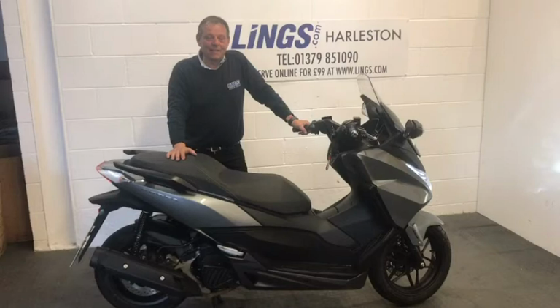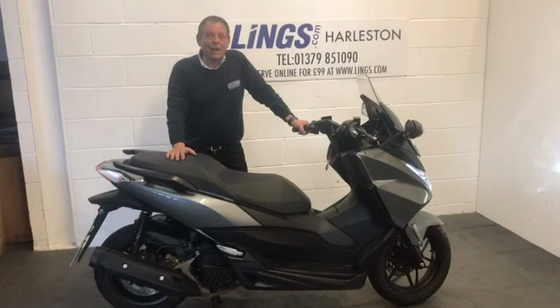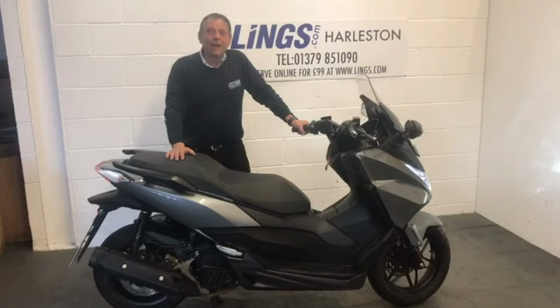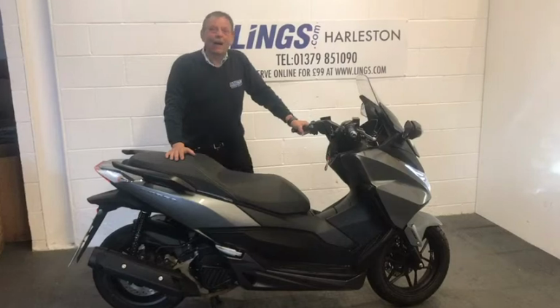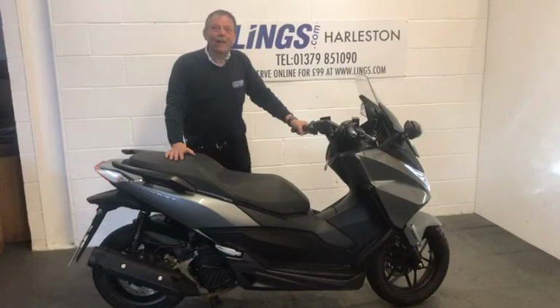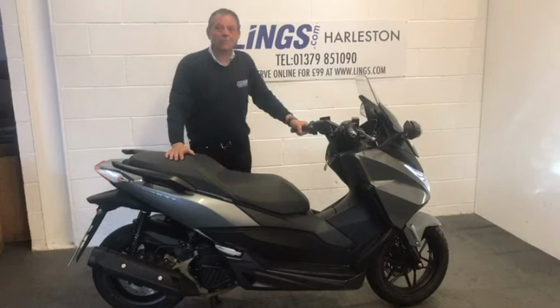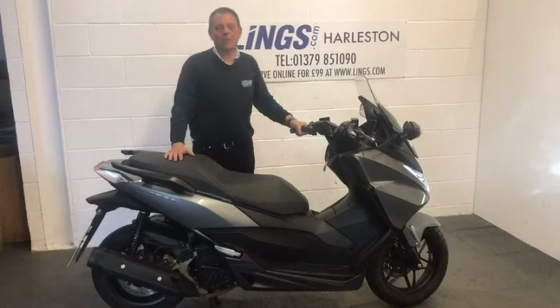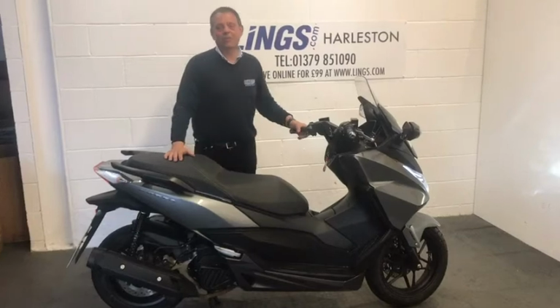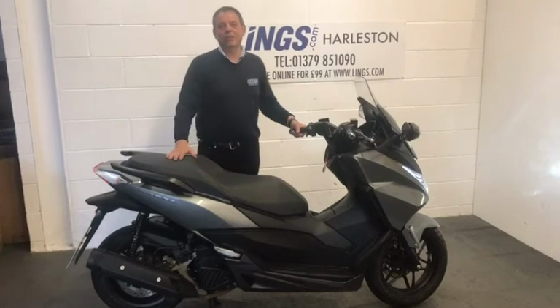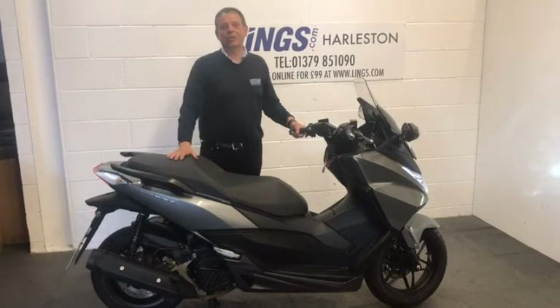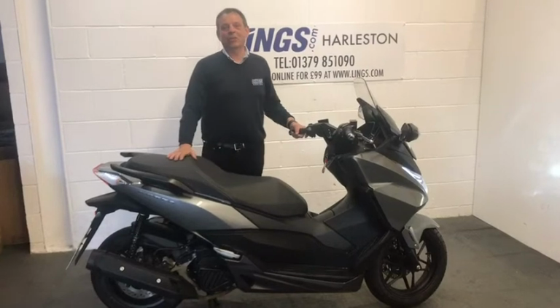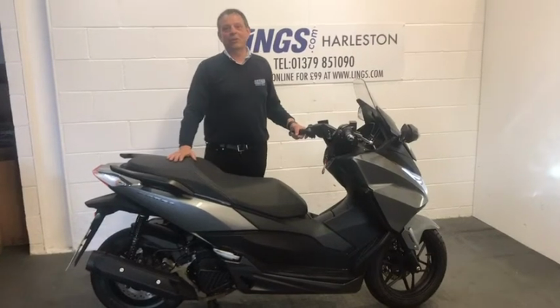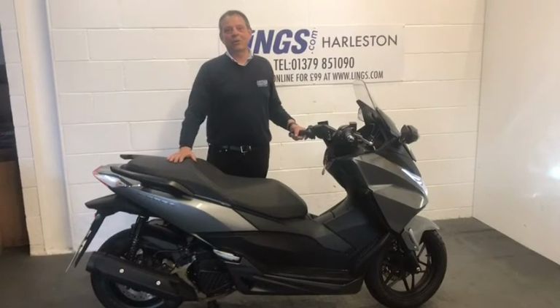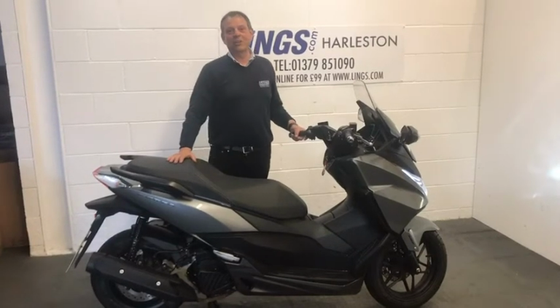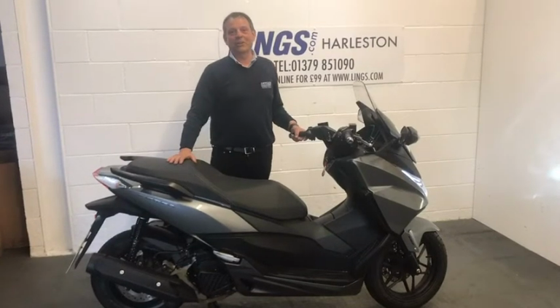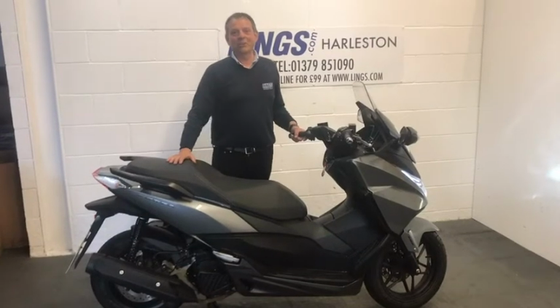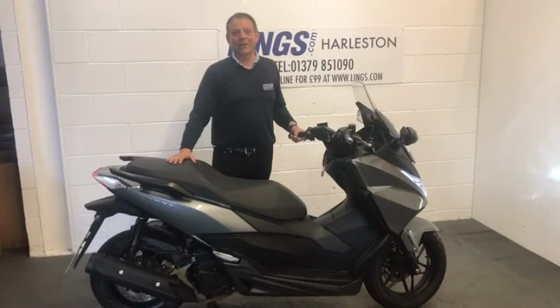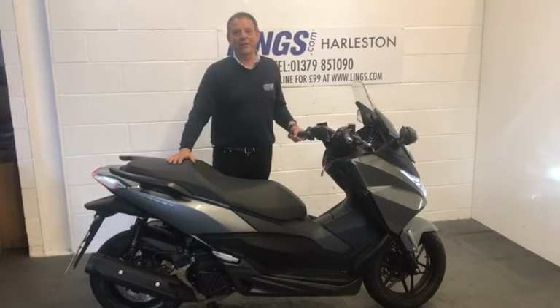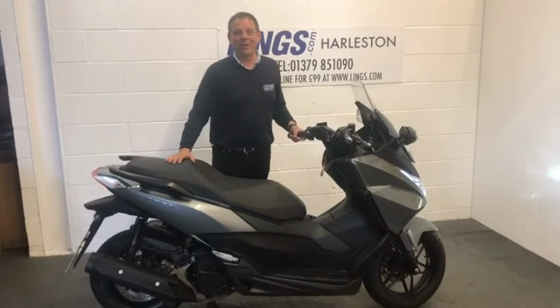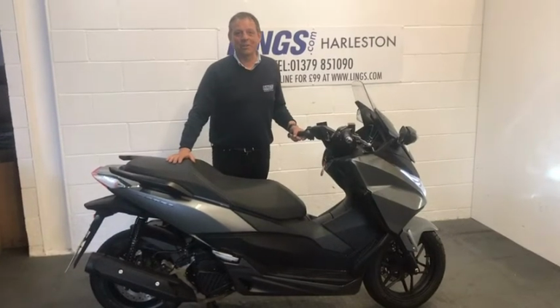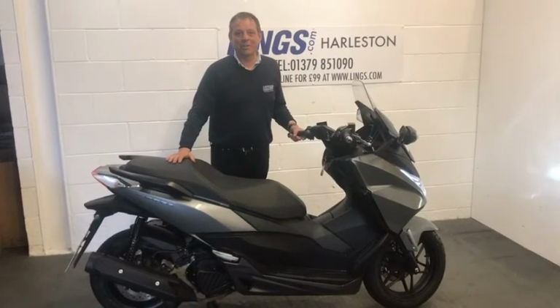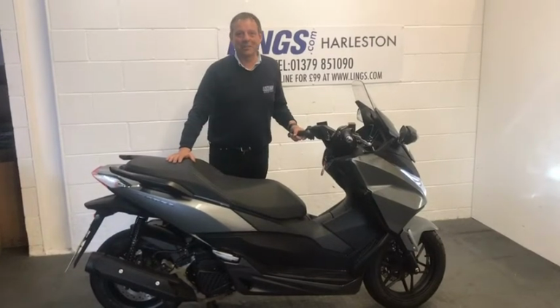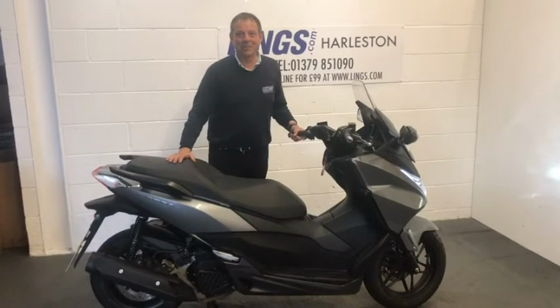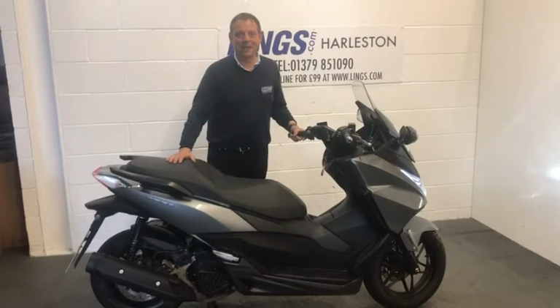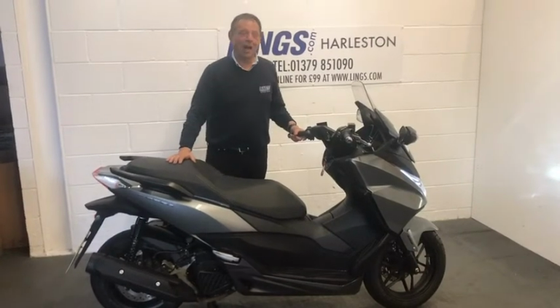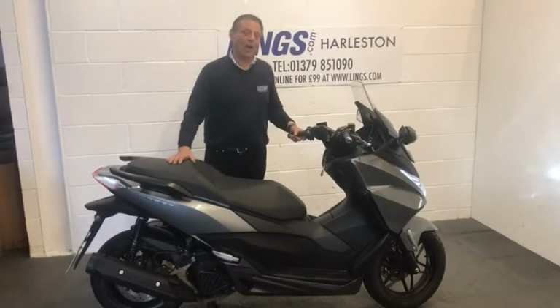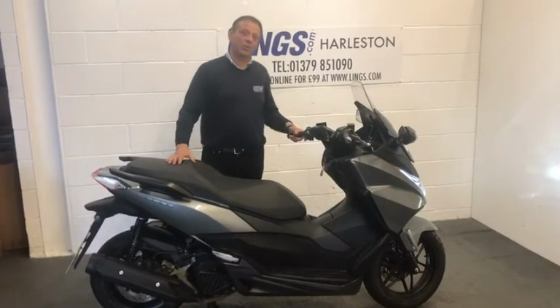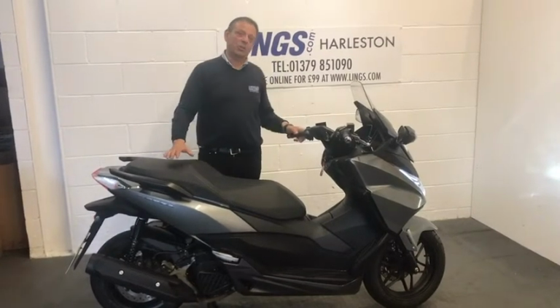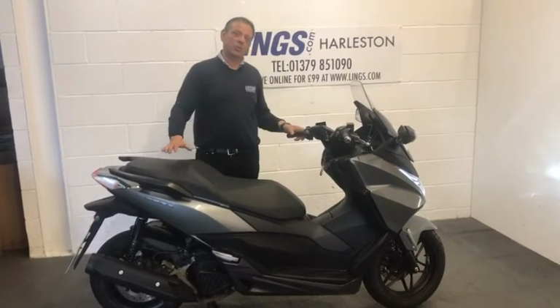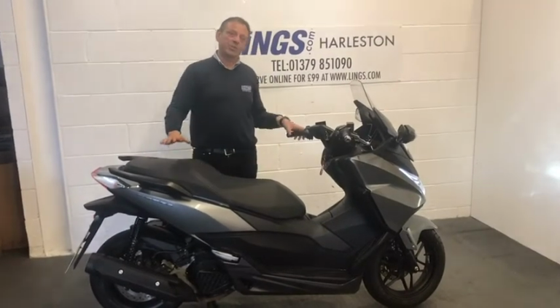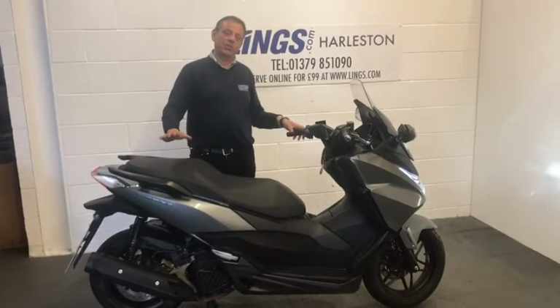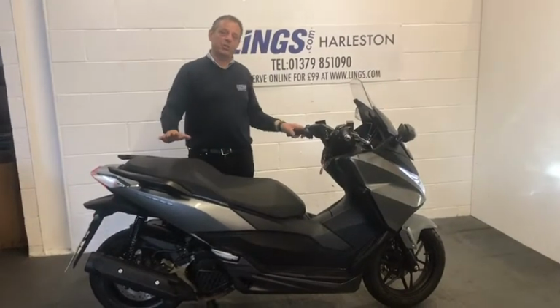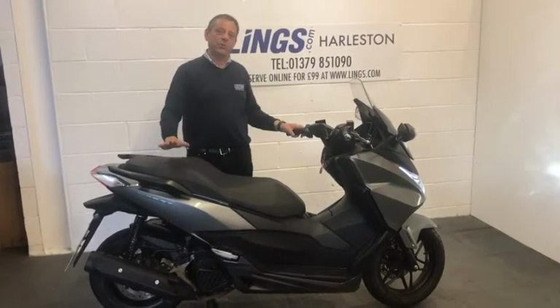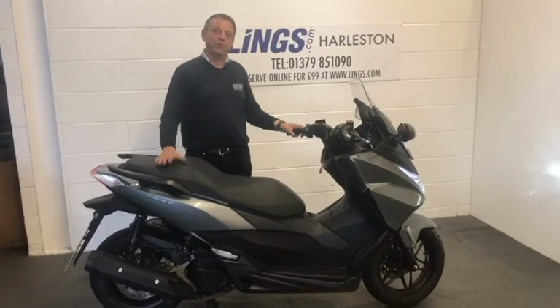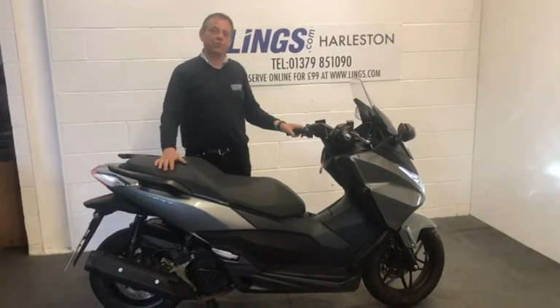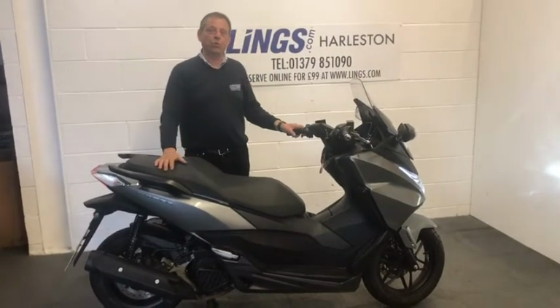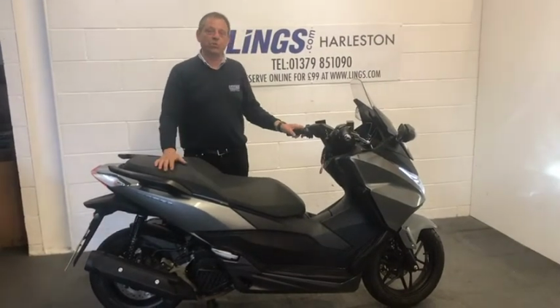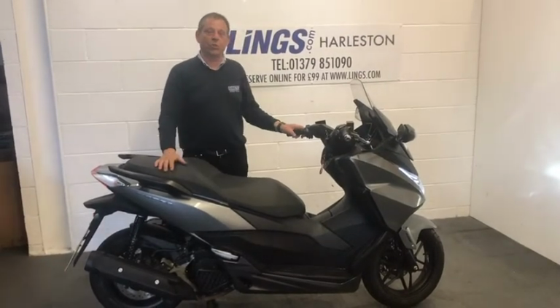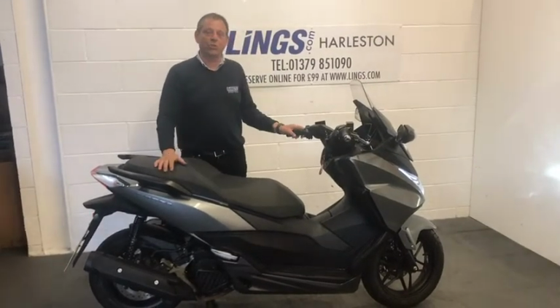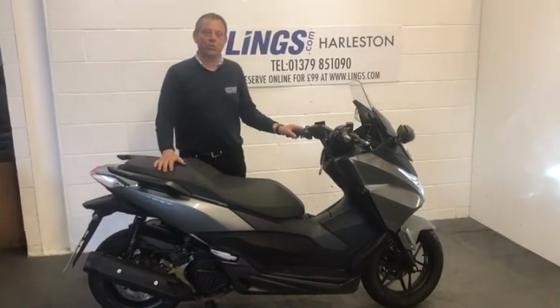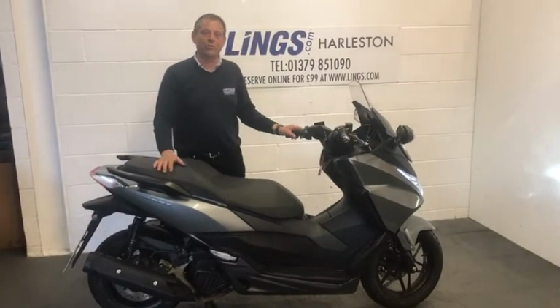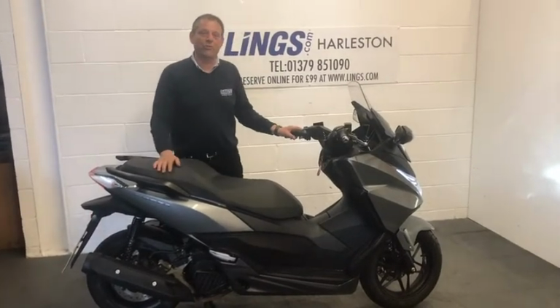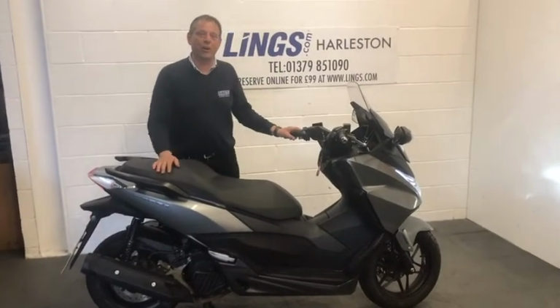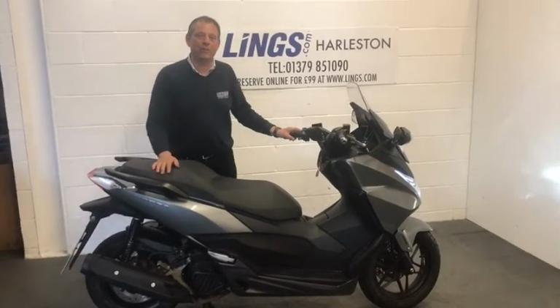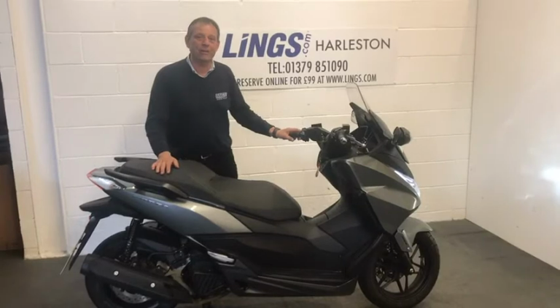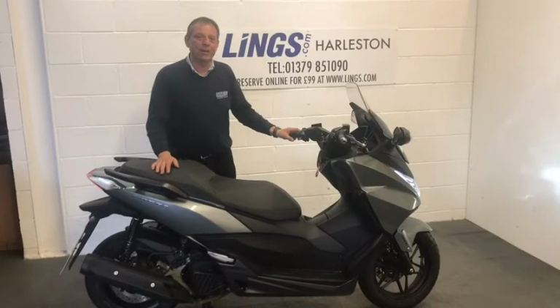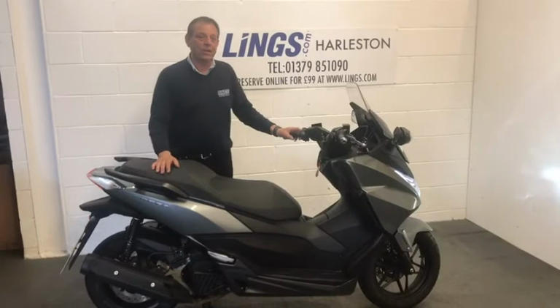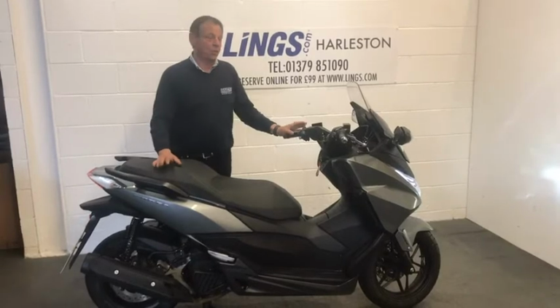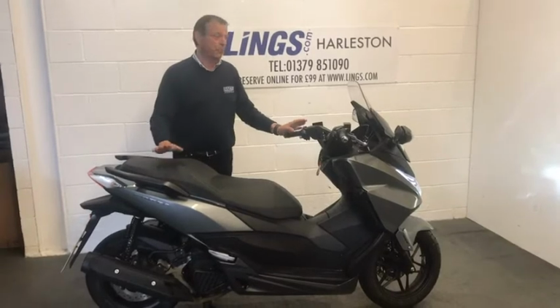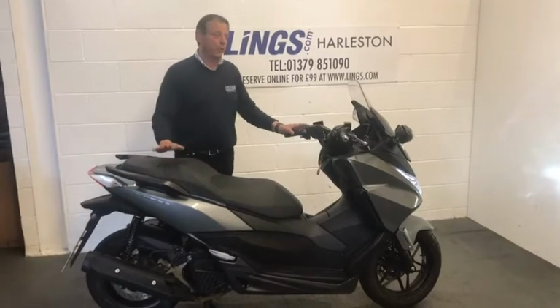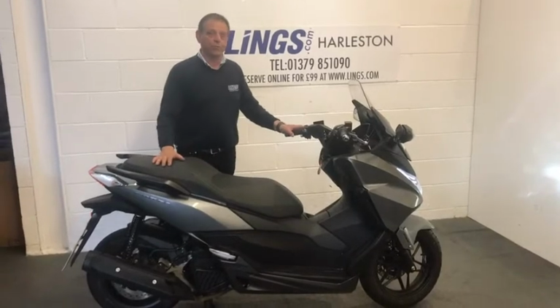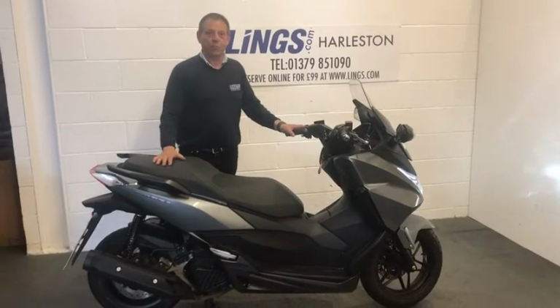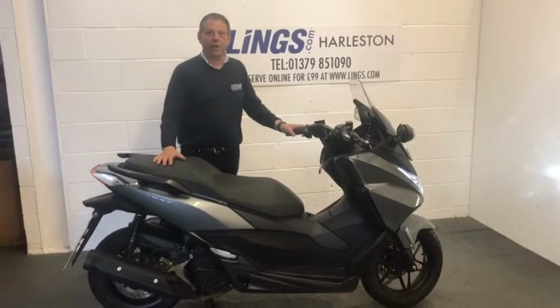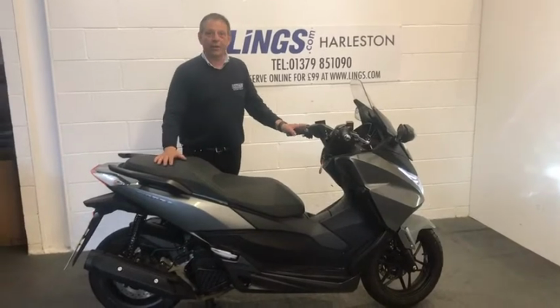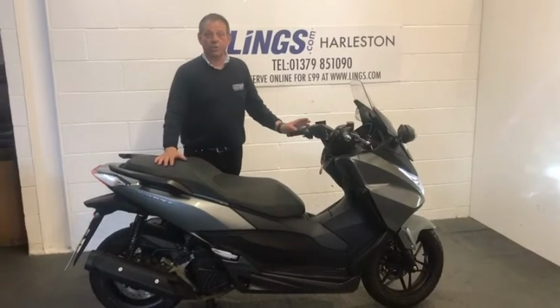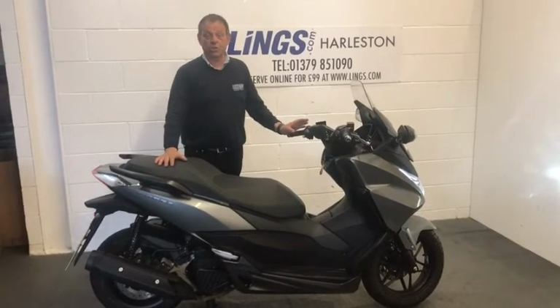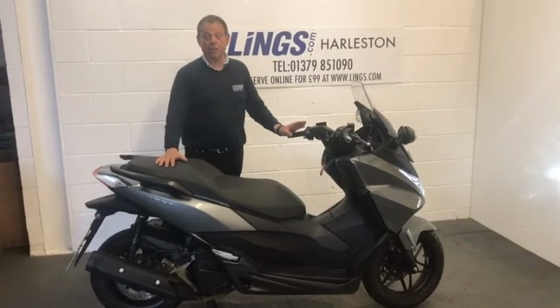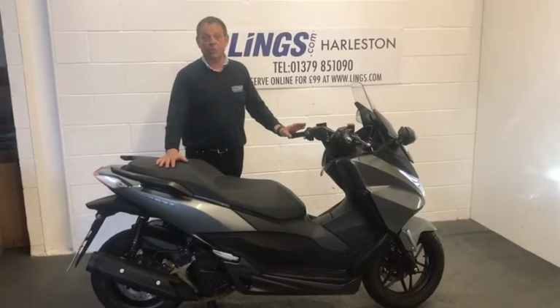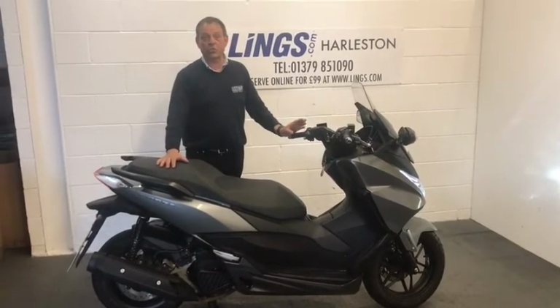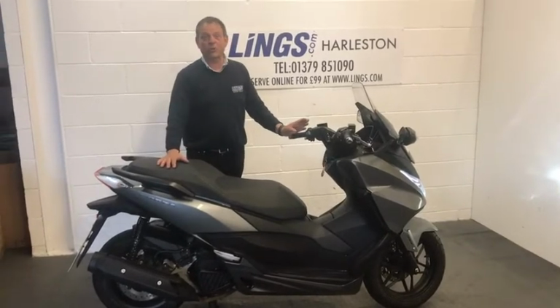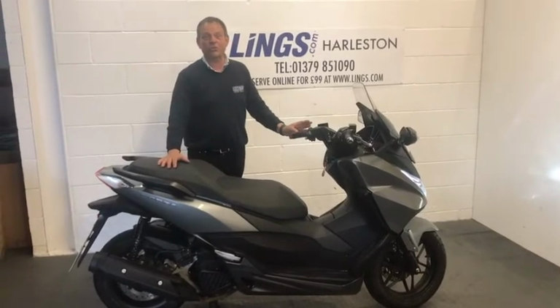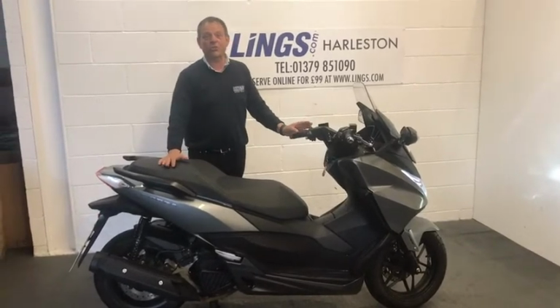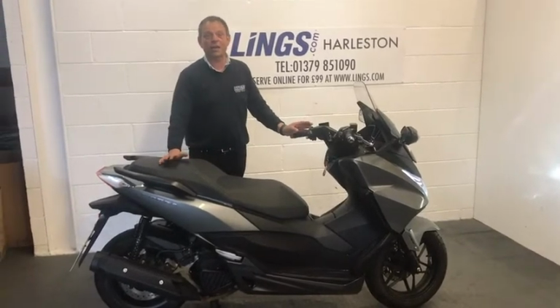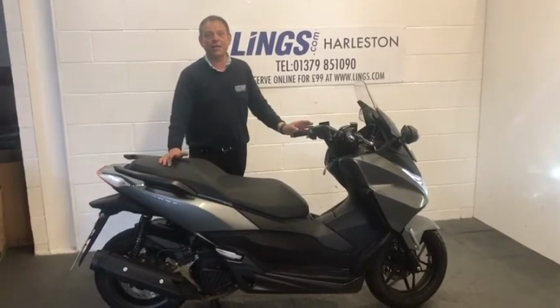Hi, it's Bob from Lynx Honda Motorcycles here in Halston. I'd like to present to you this Forza 125. It's a beautiful bike and it's just come into stock today.